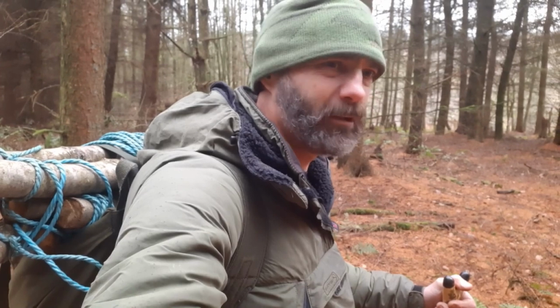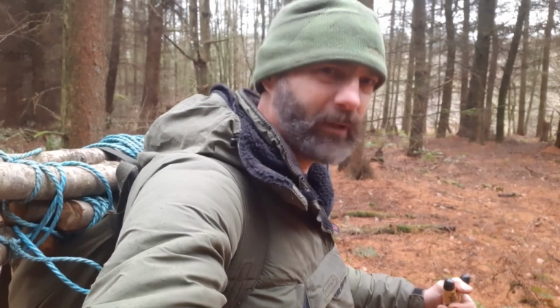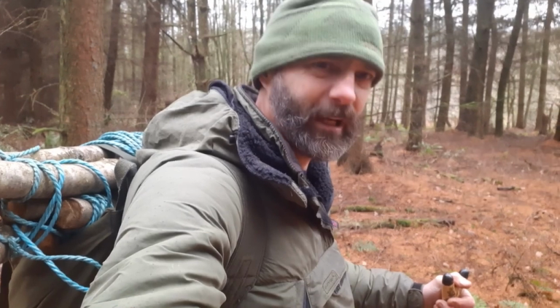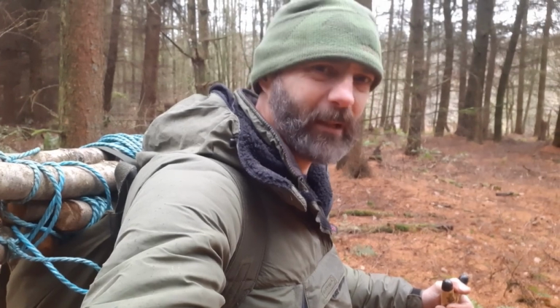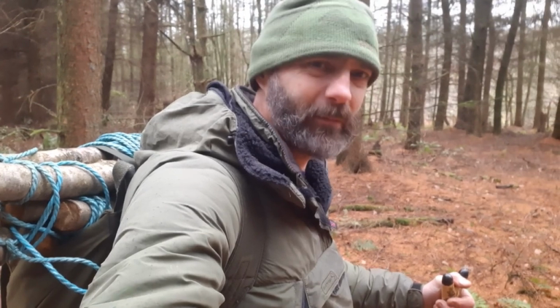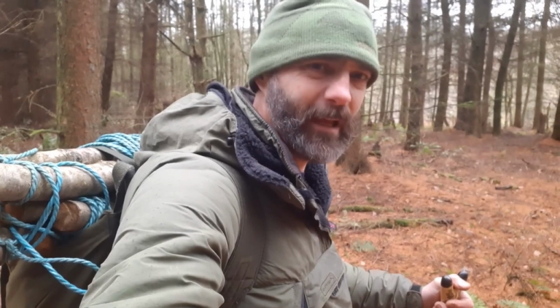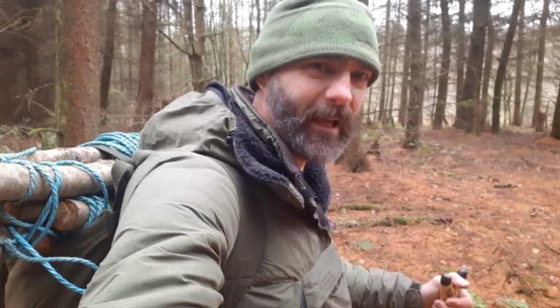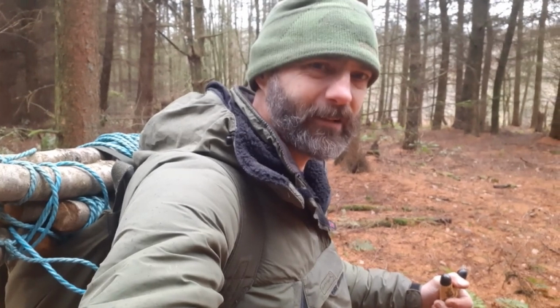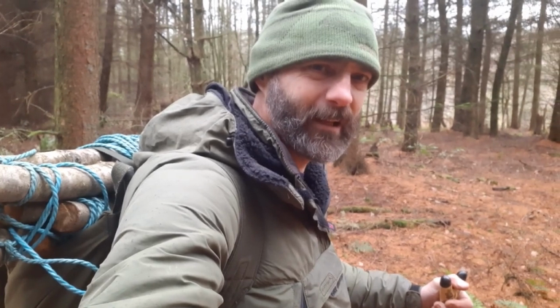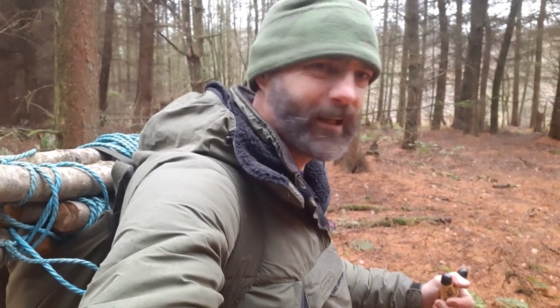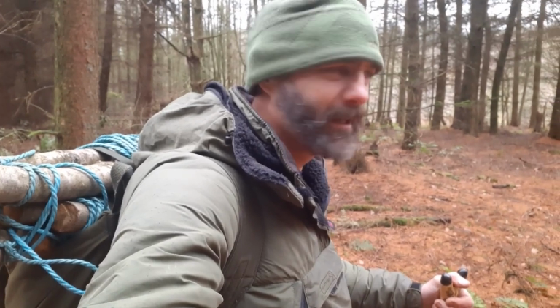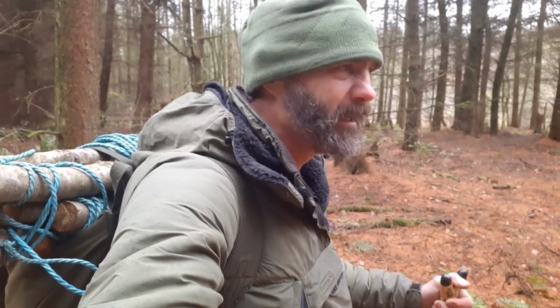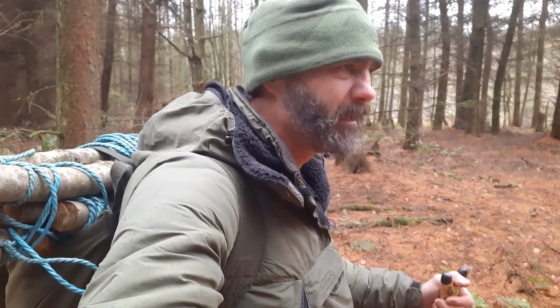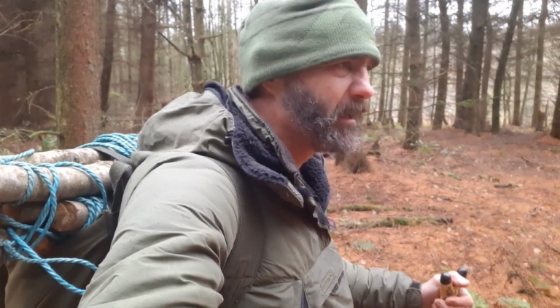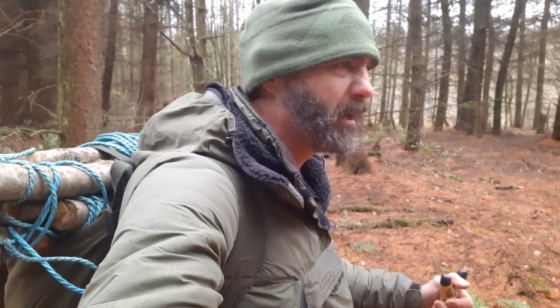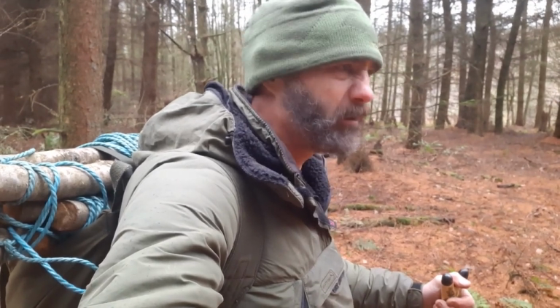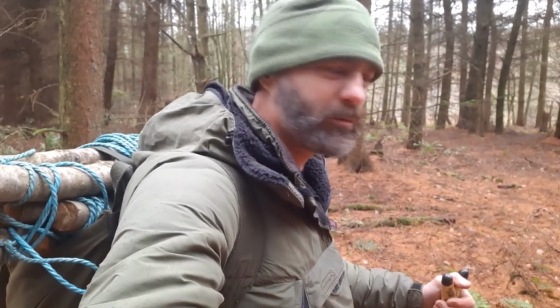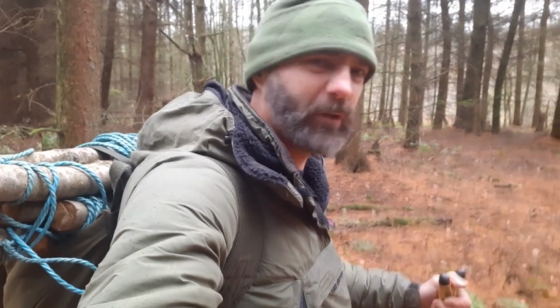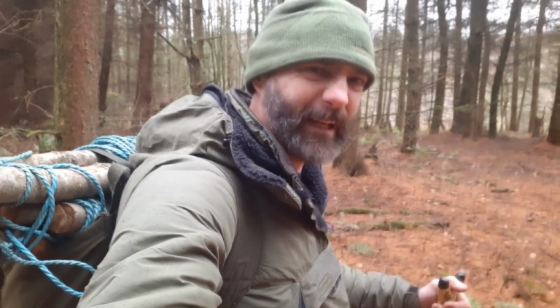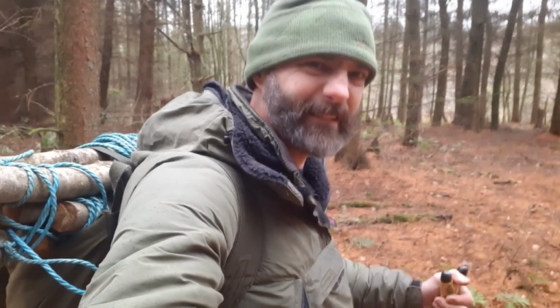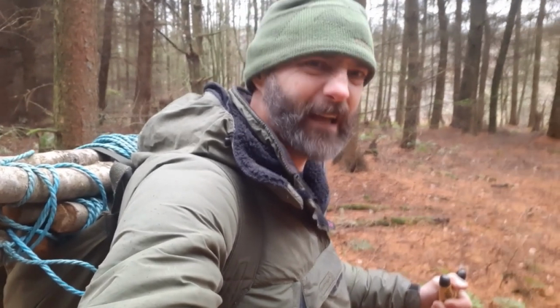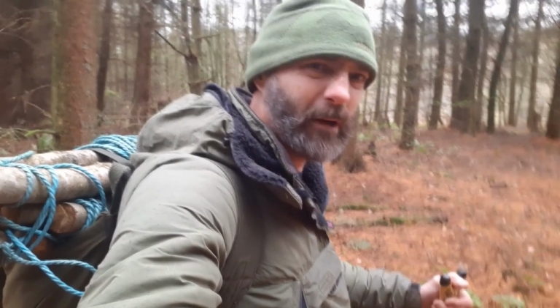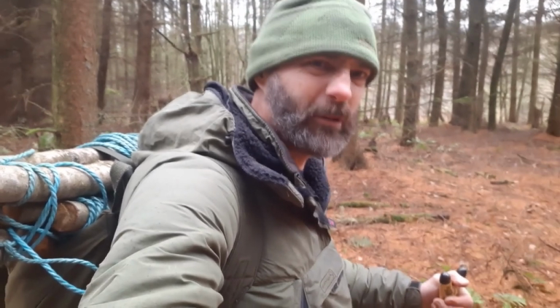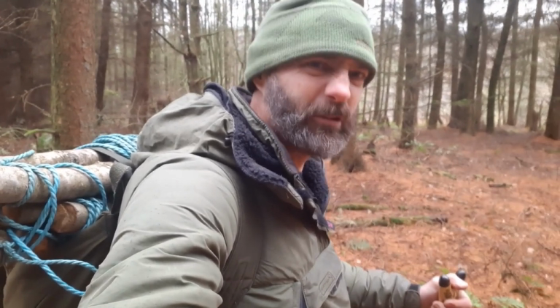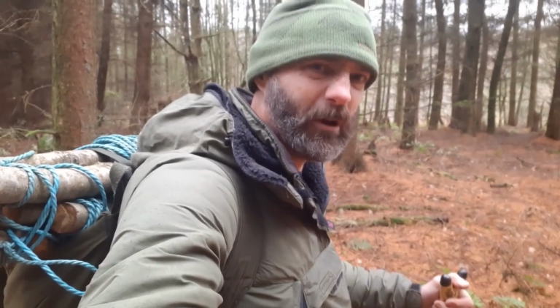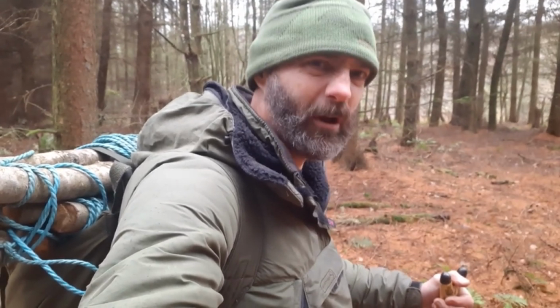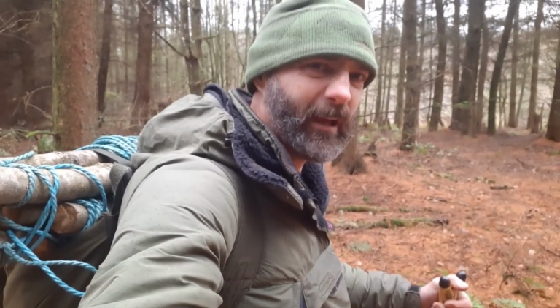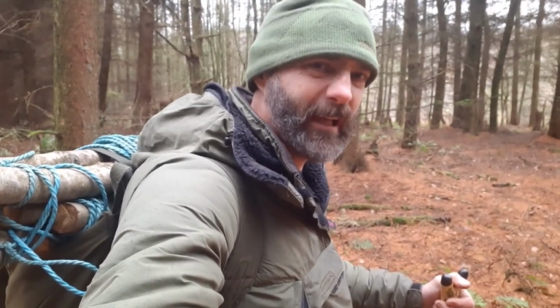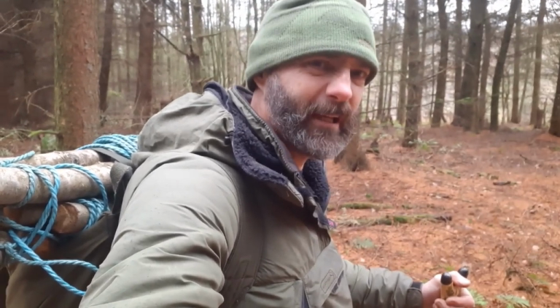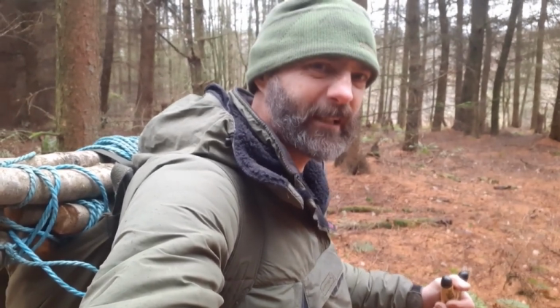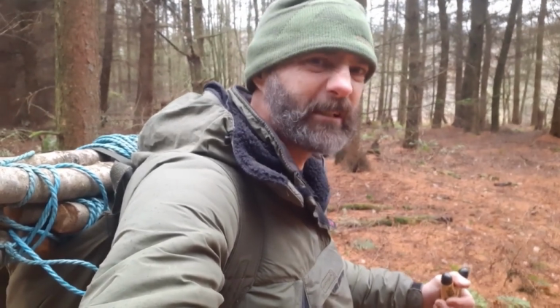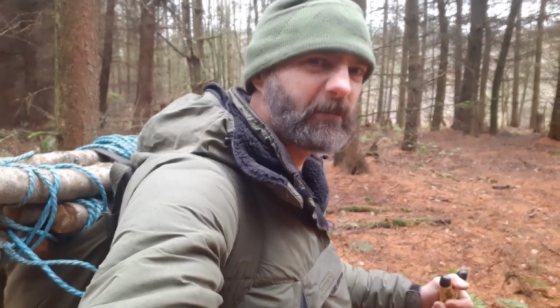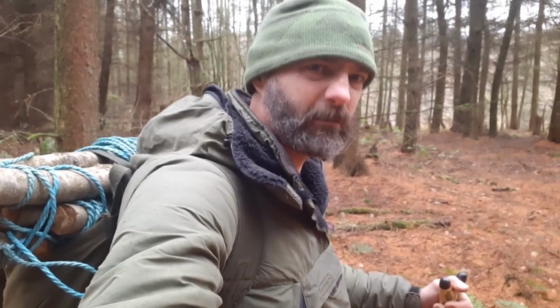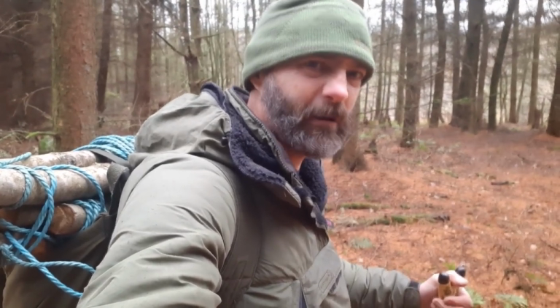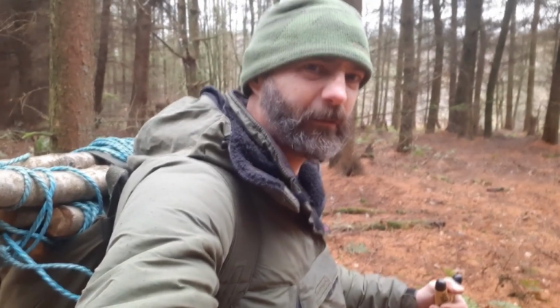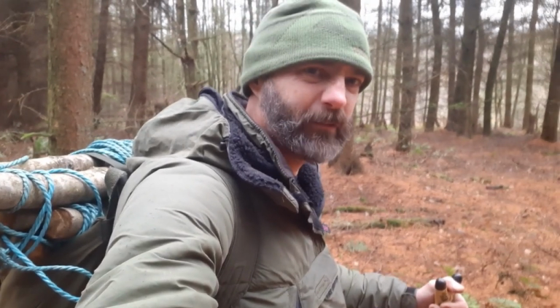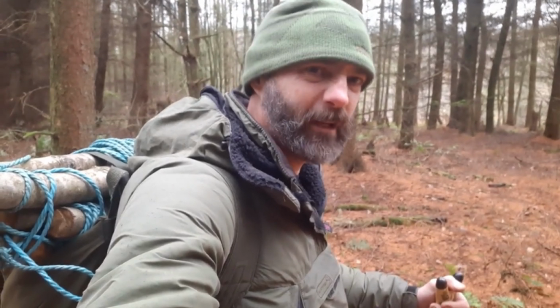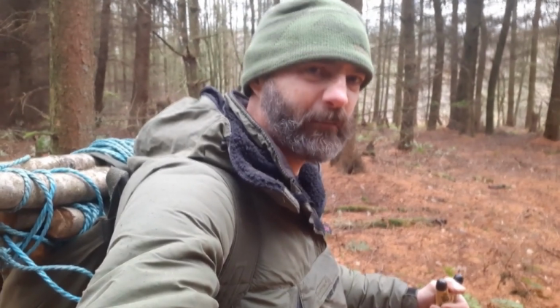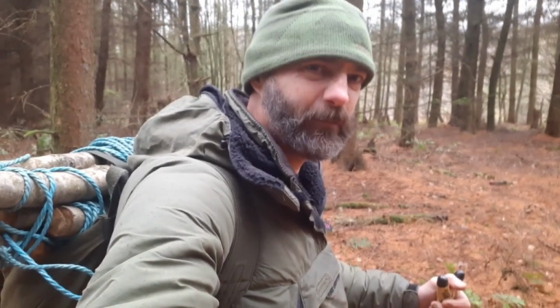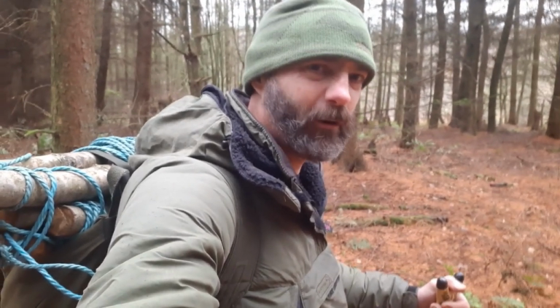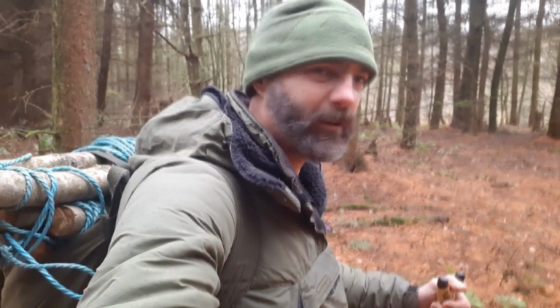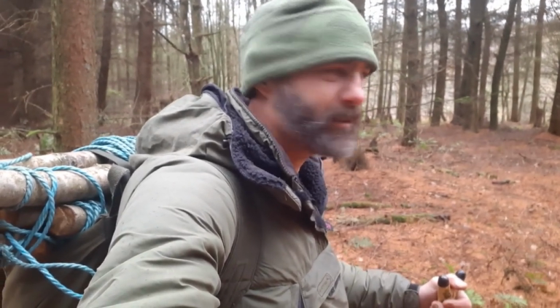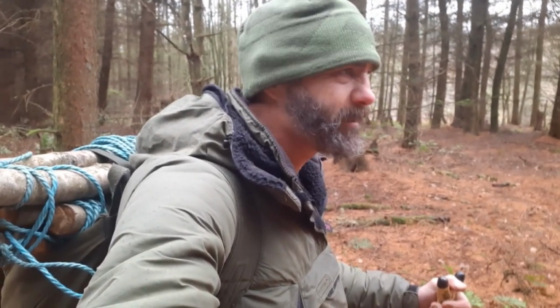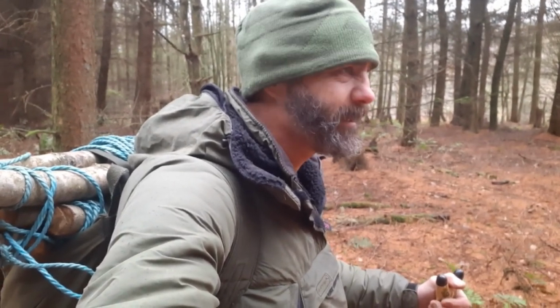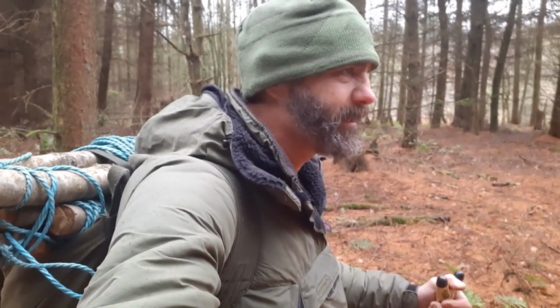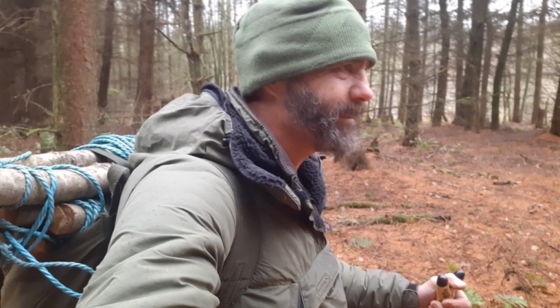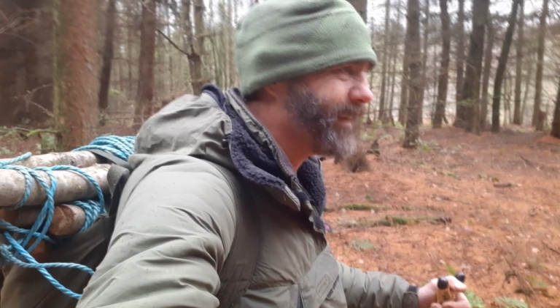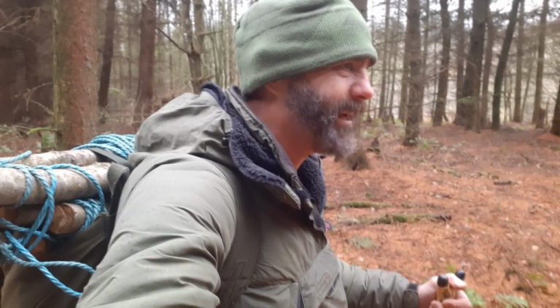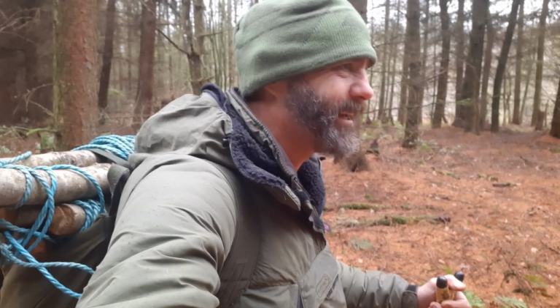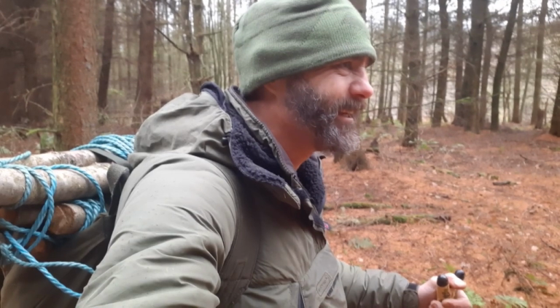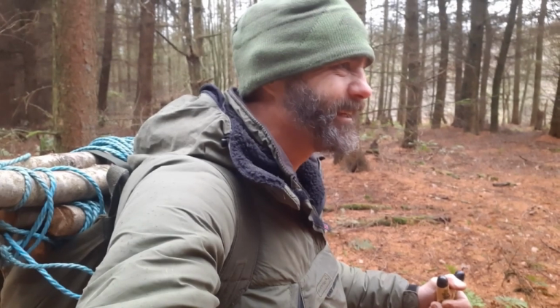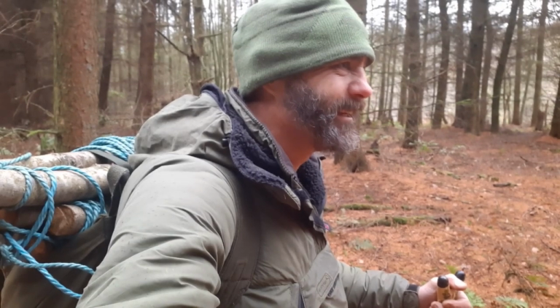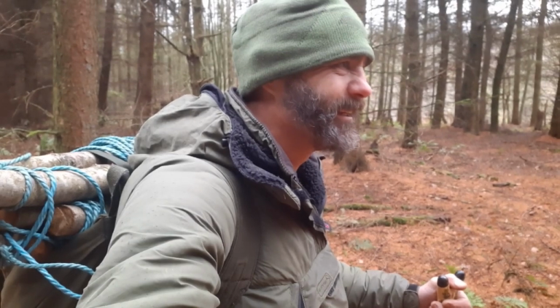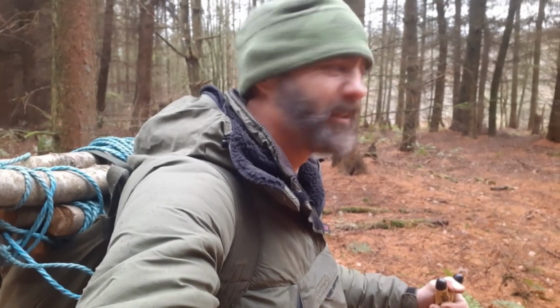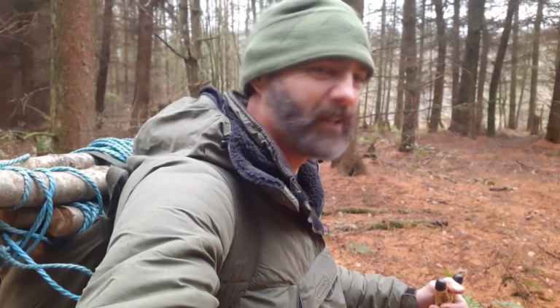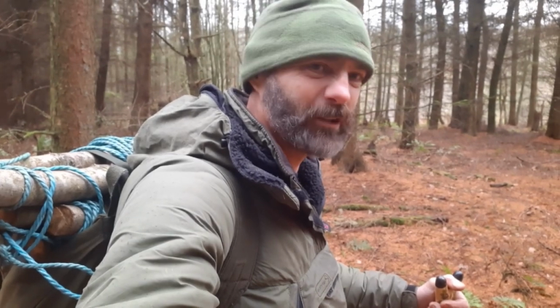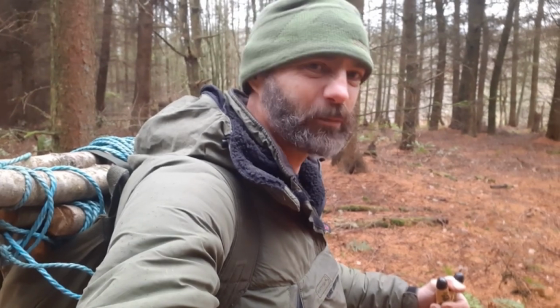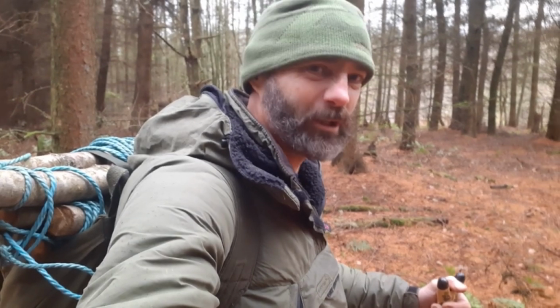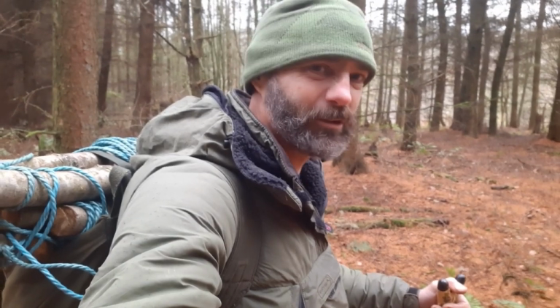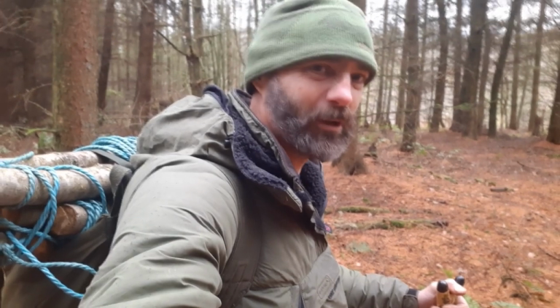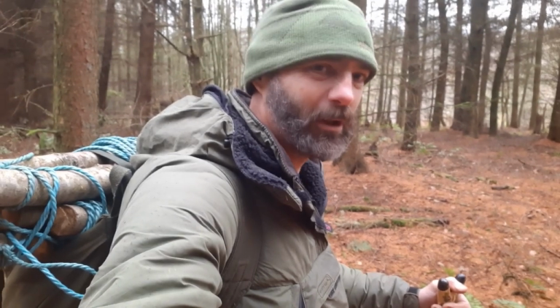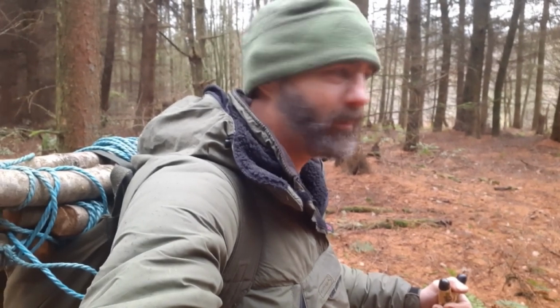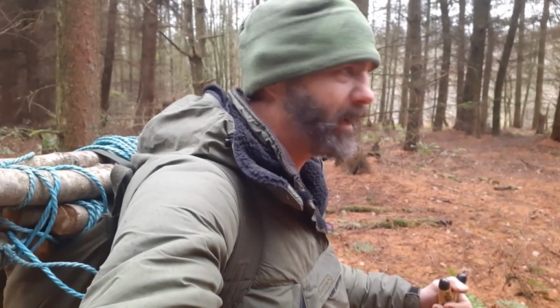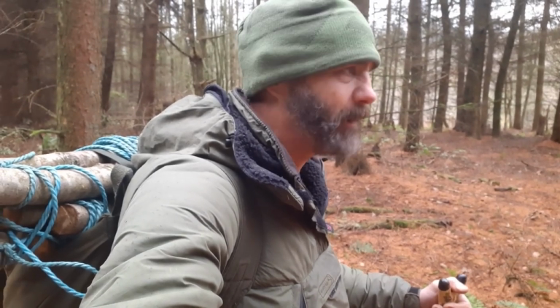You know when you get them days, you just want to get down and dirty, grafting in the forest? Yeah, that's what it's all about.